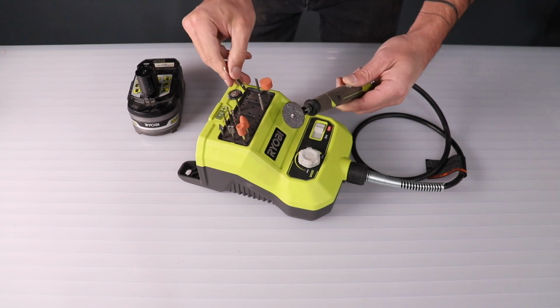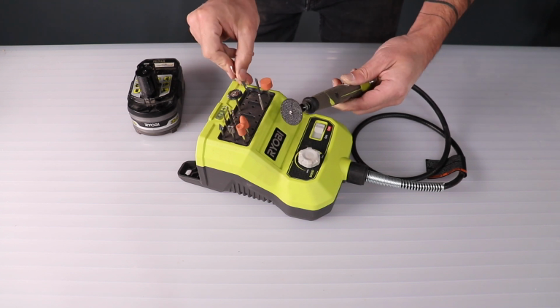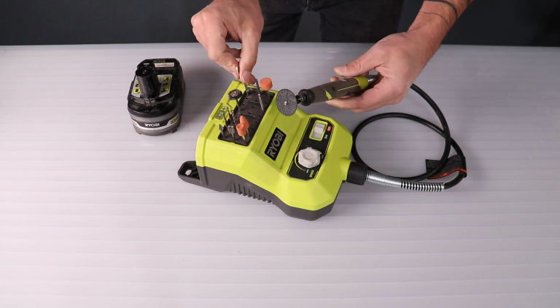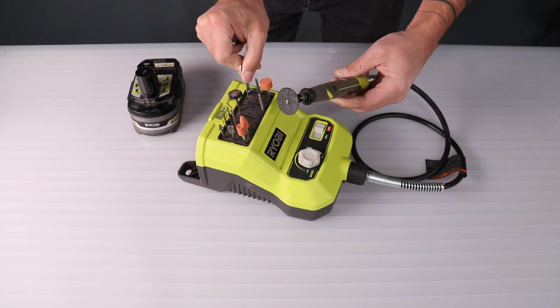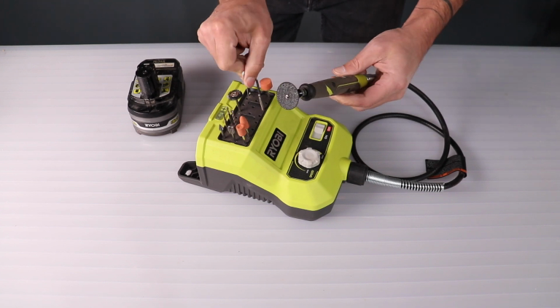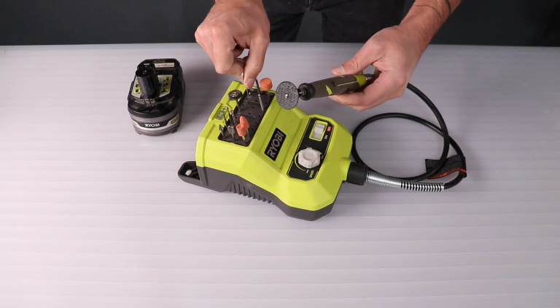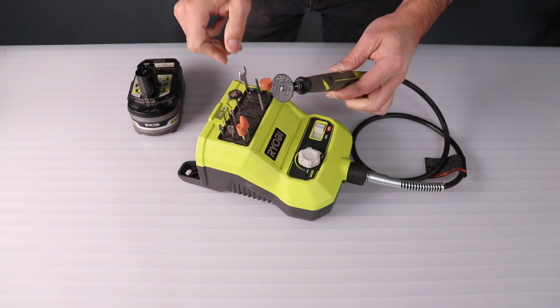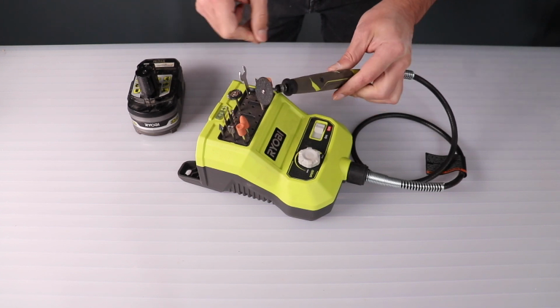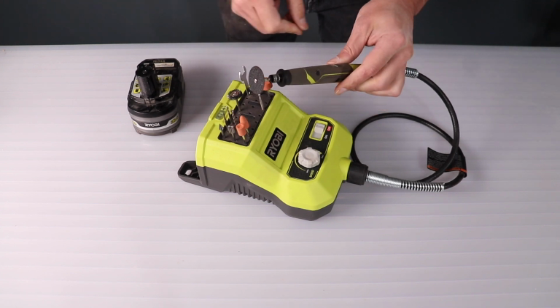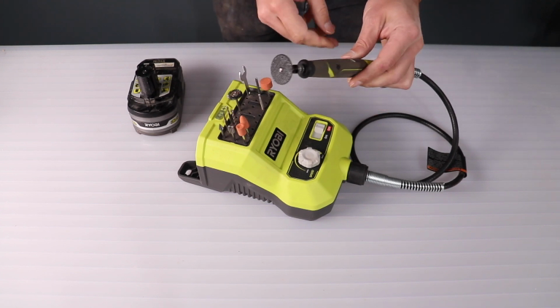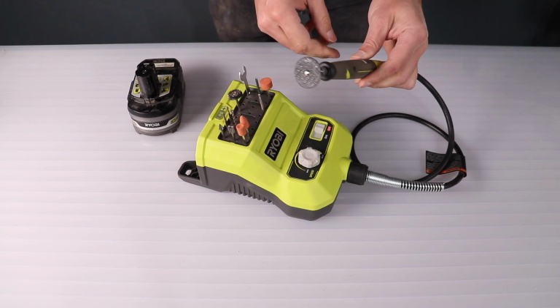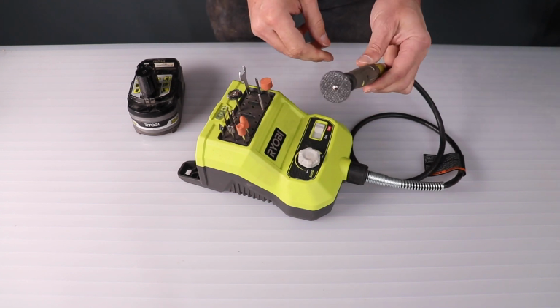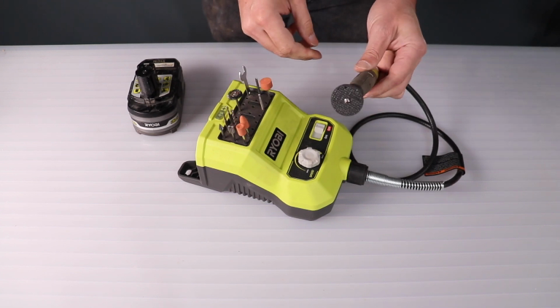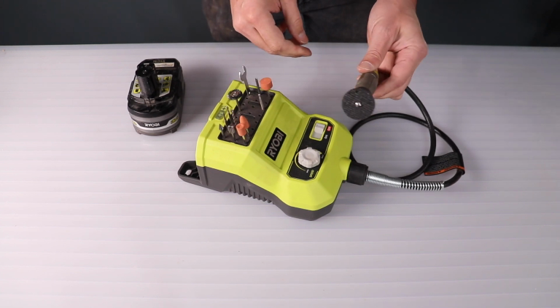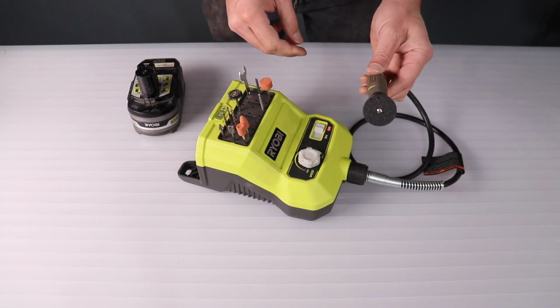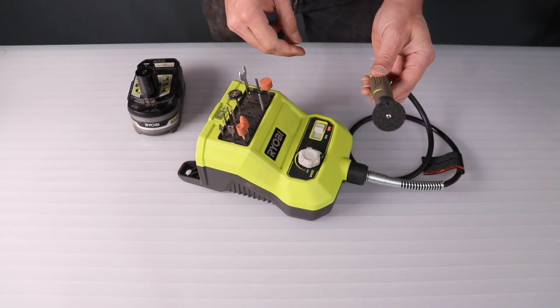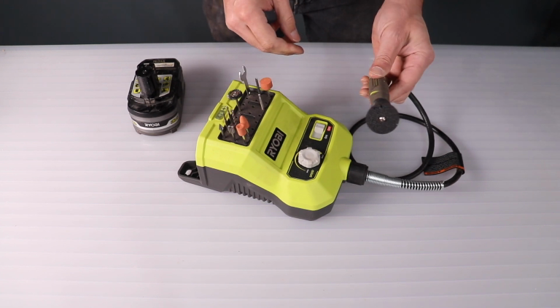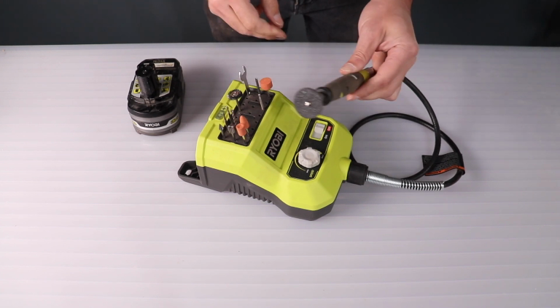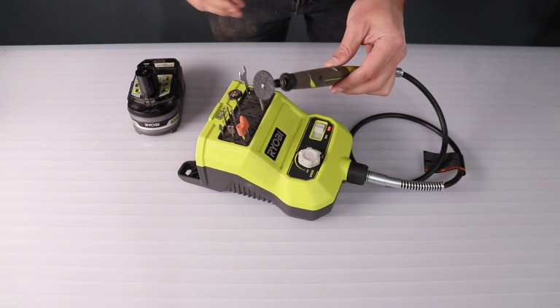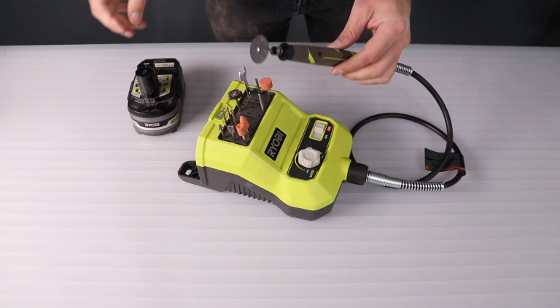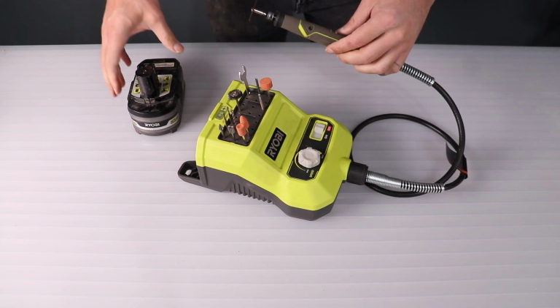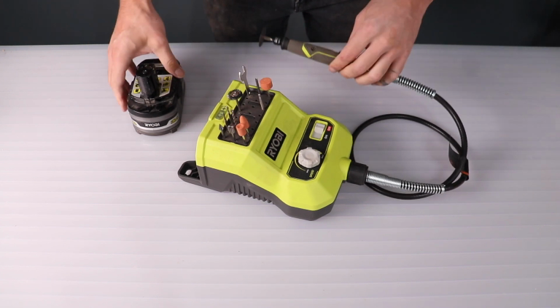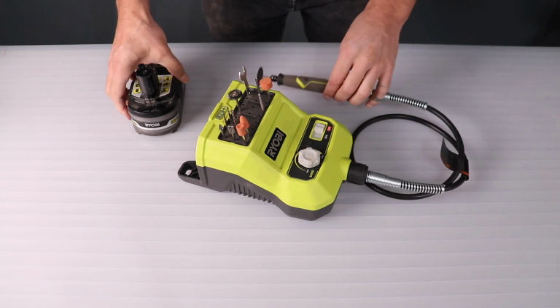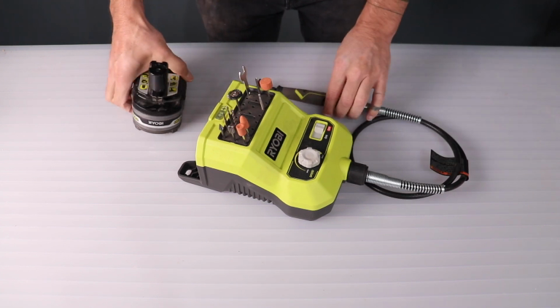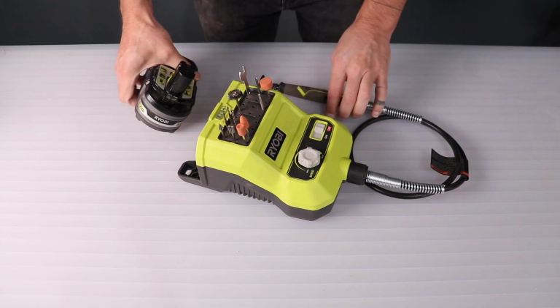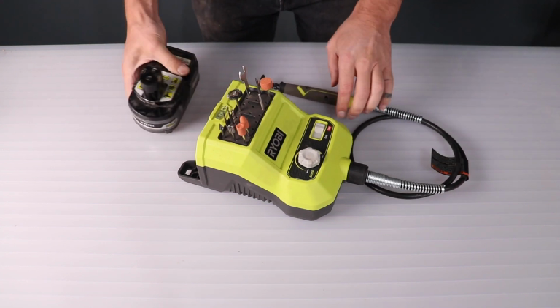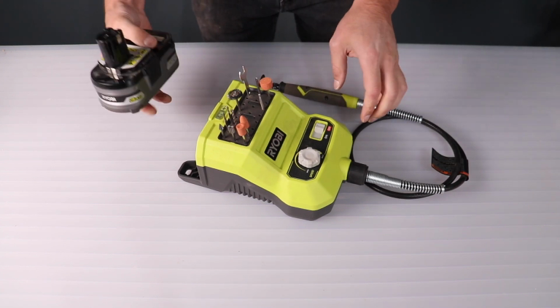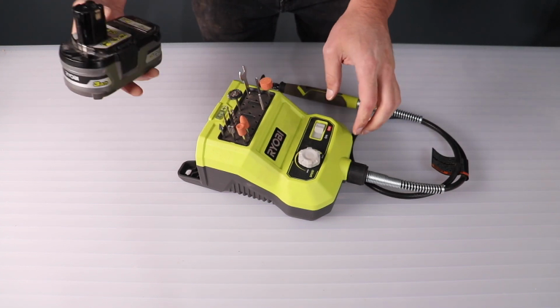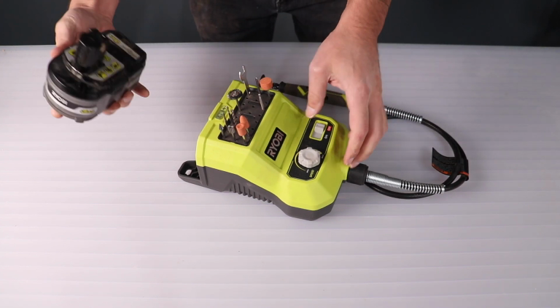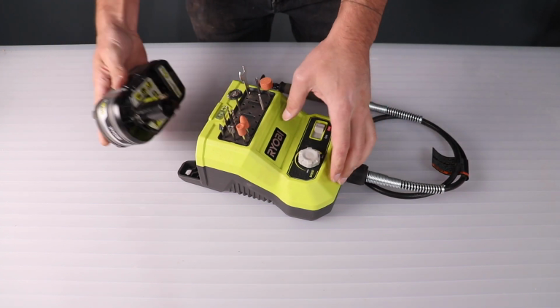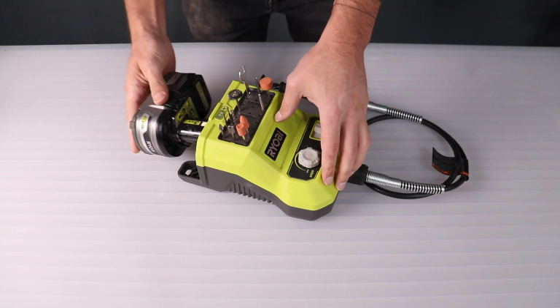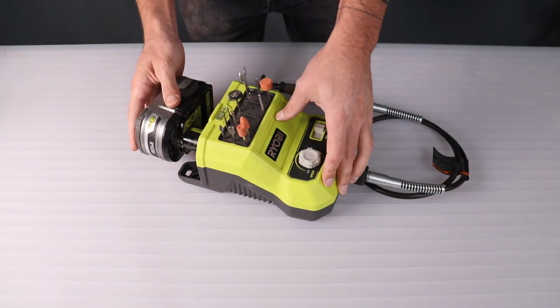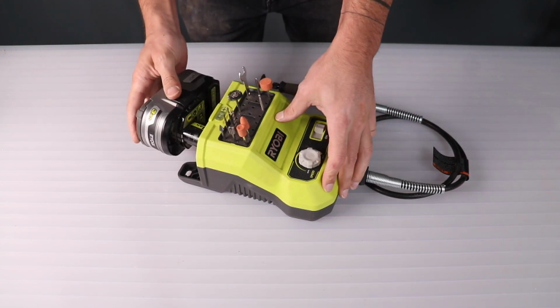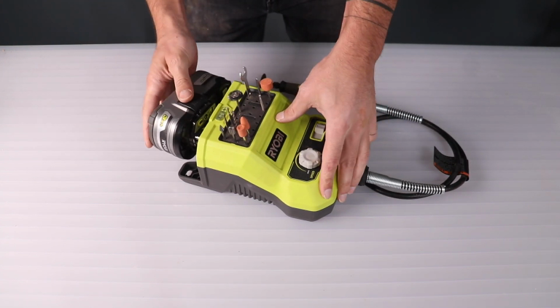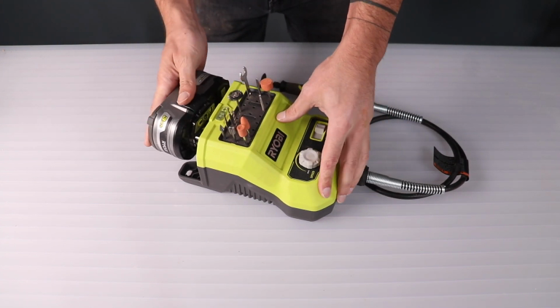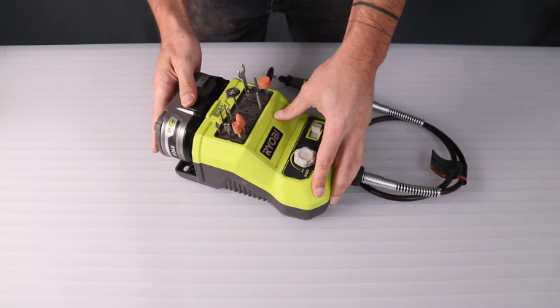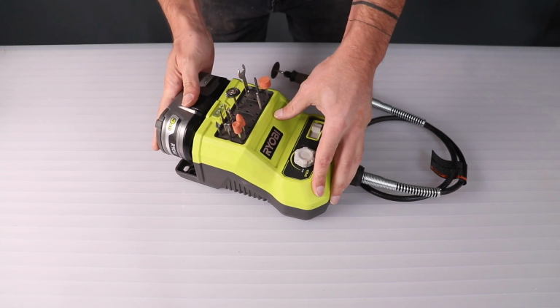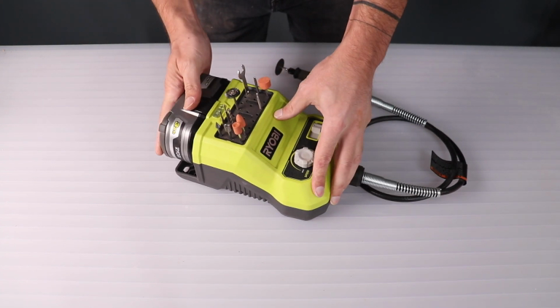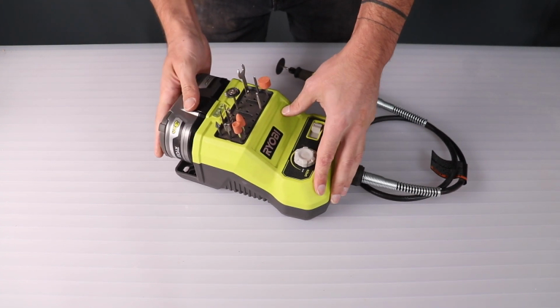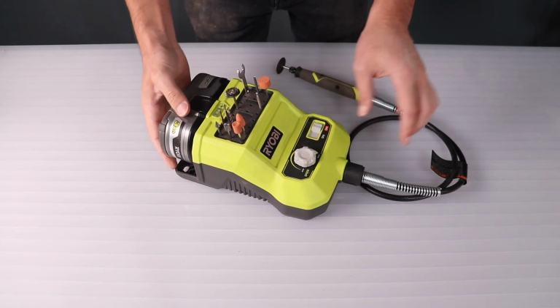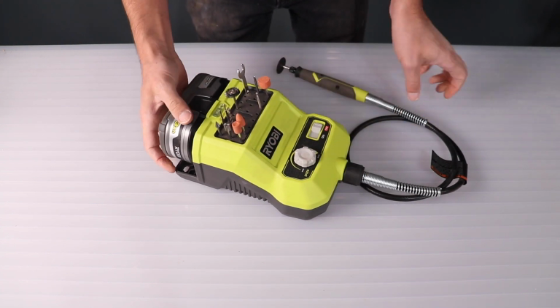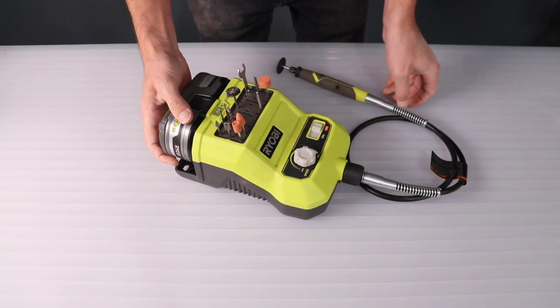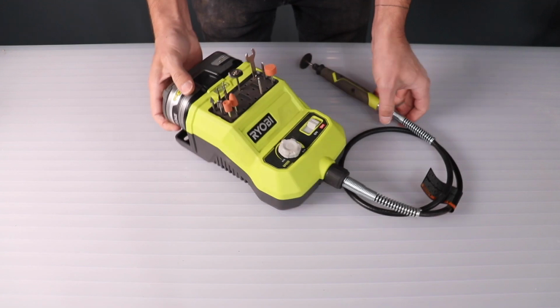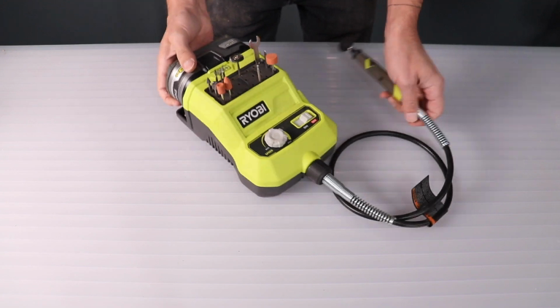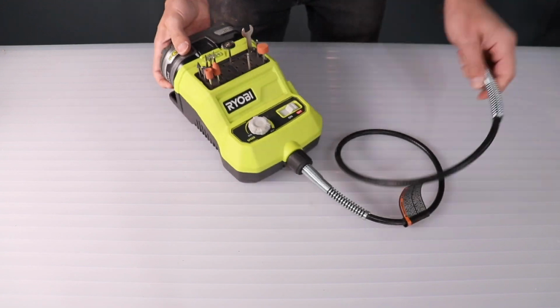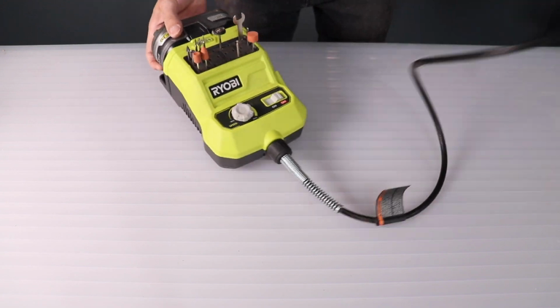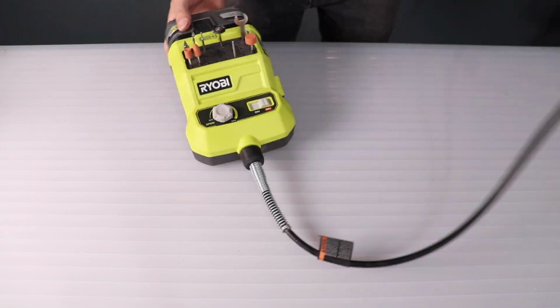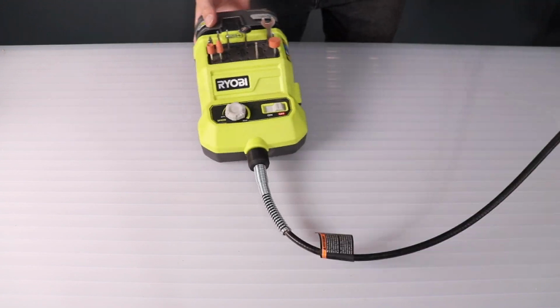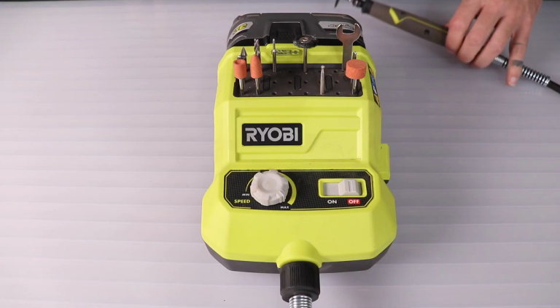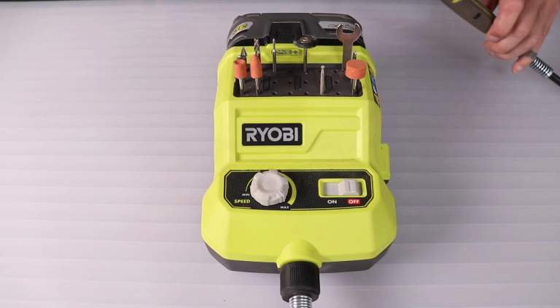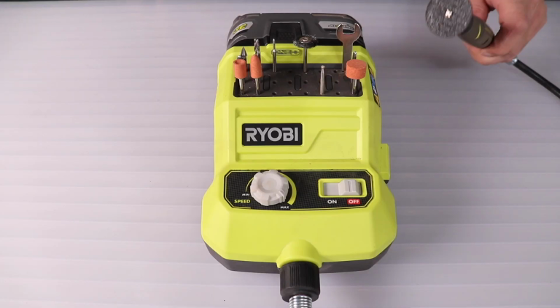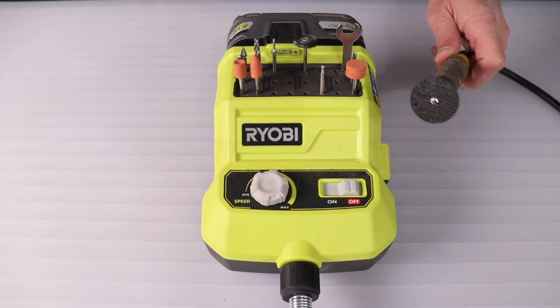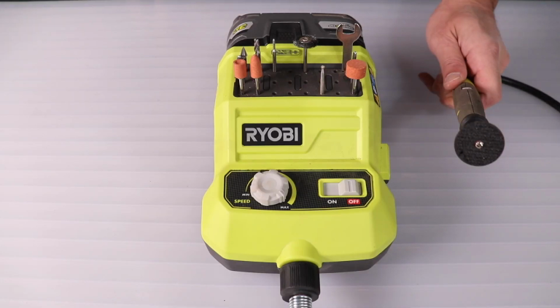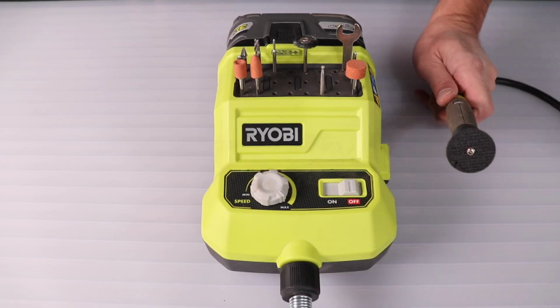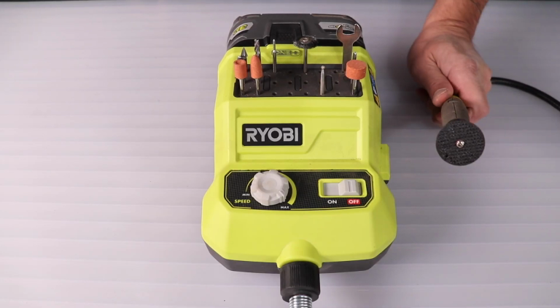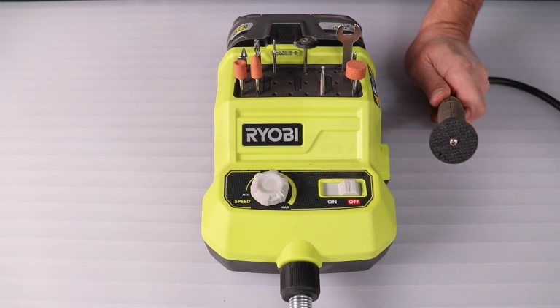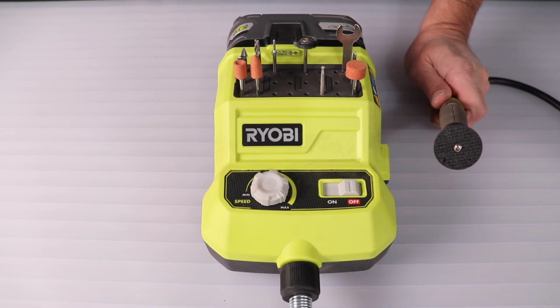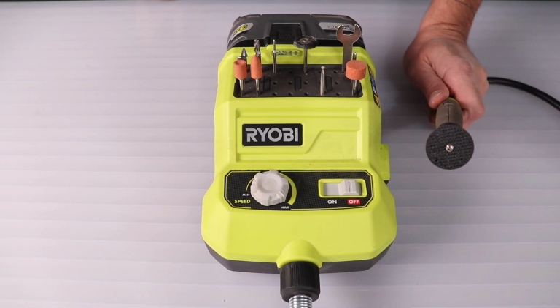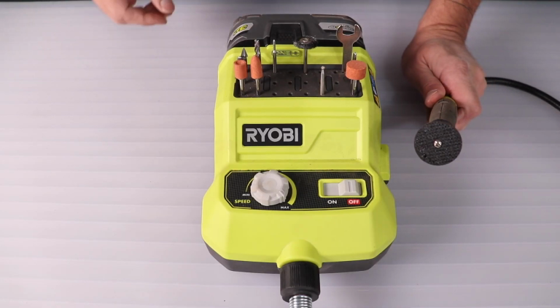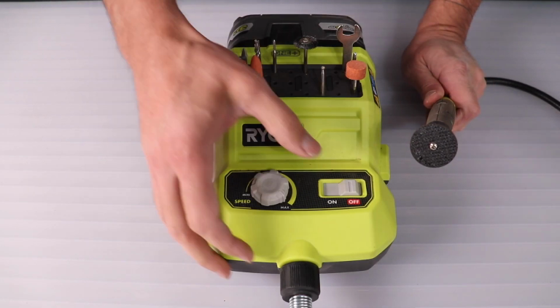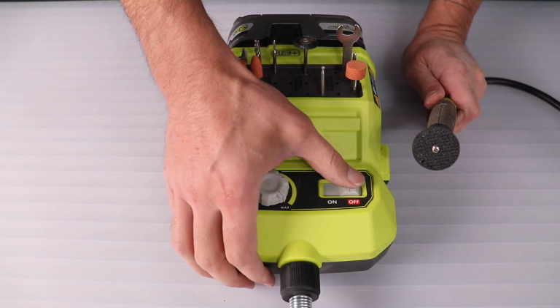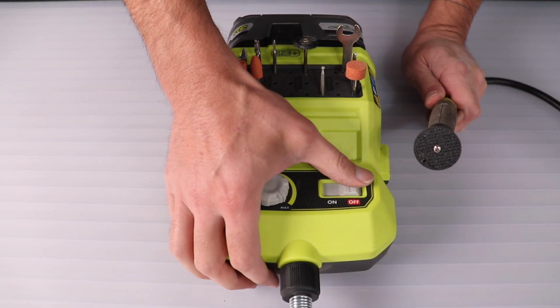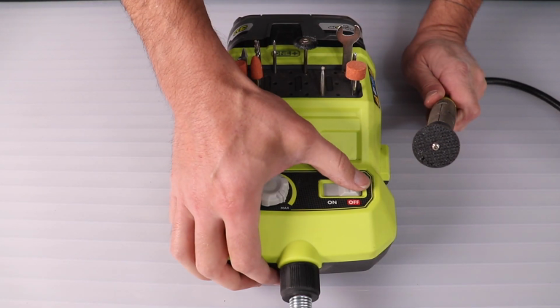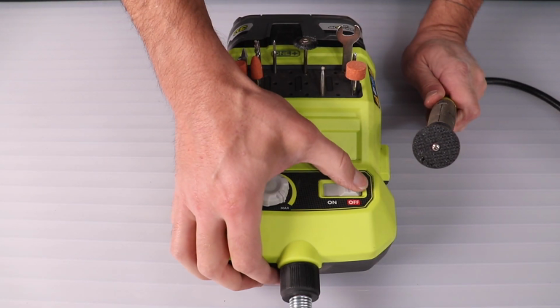I tend to use this one the most. I really like the onboard storage for all the bits and it's really easy to control the speed.